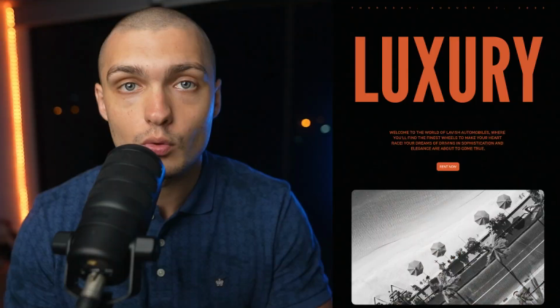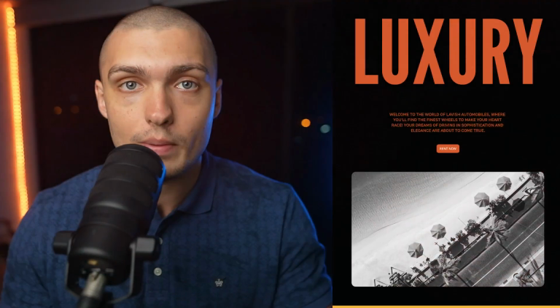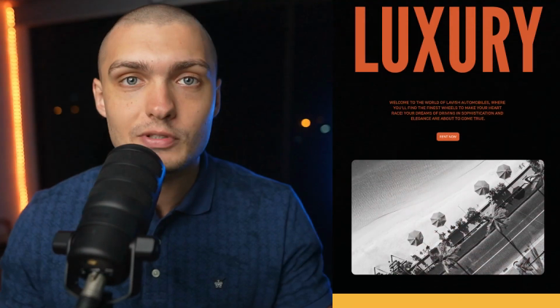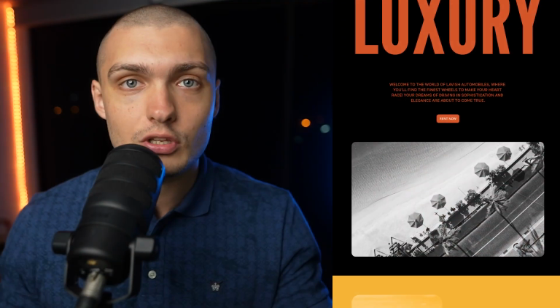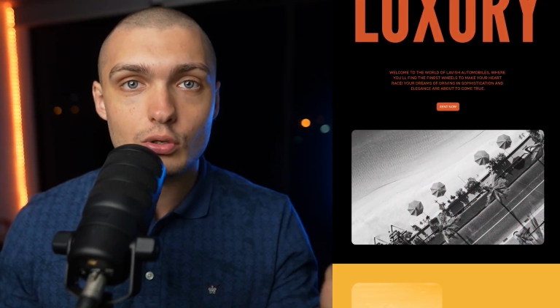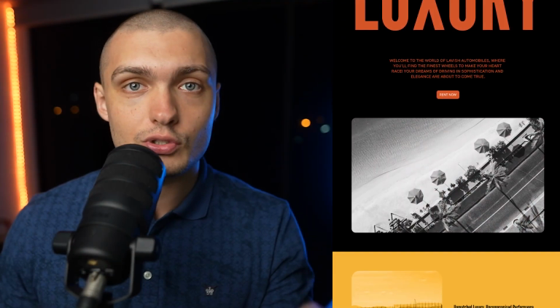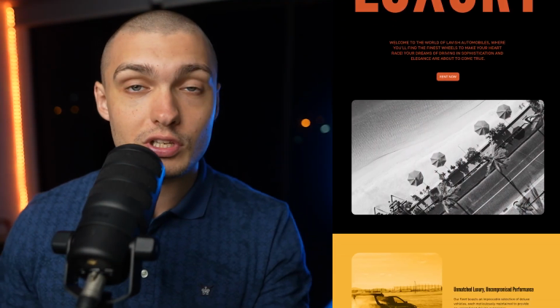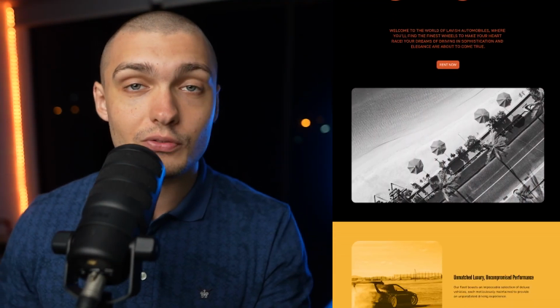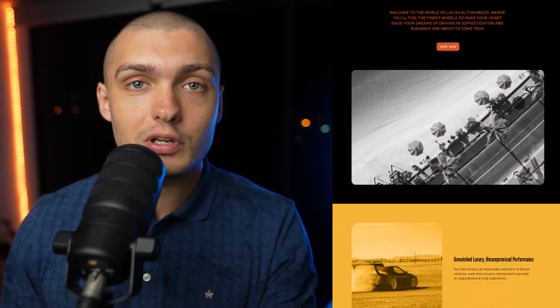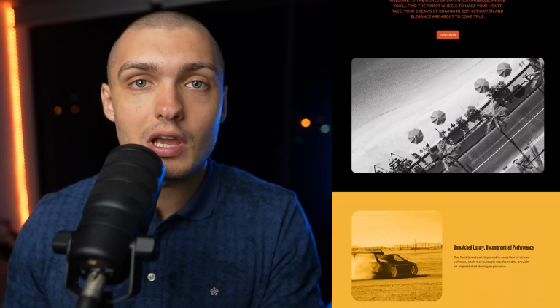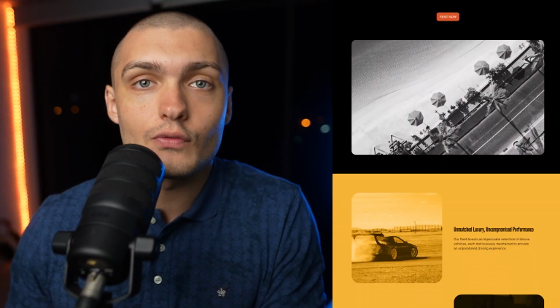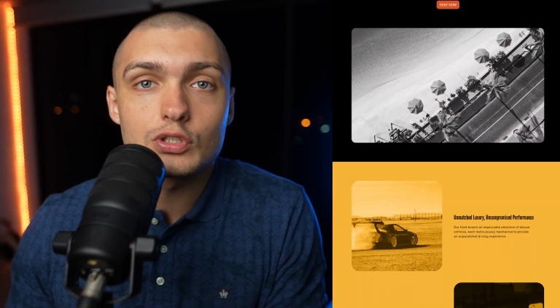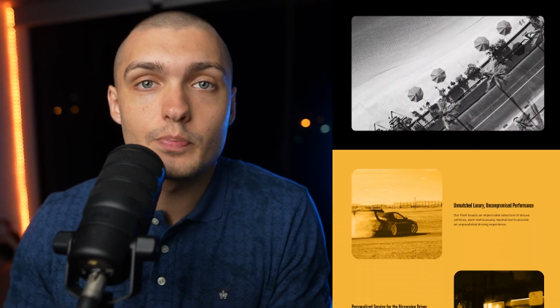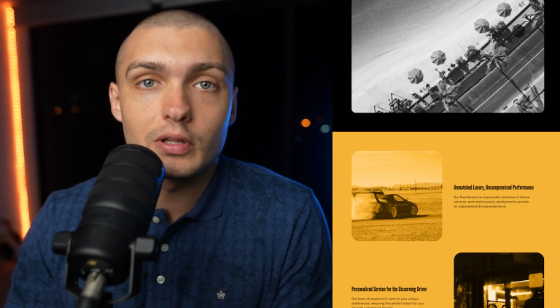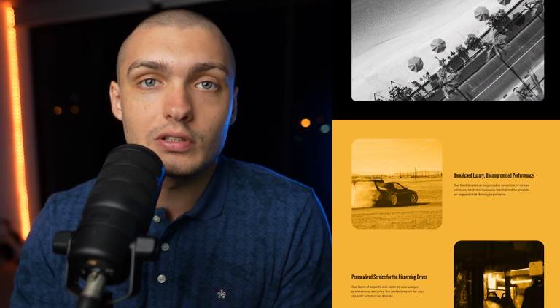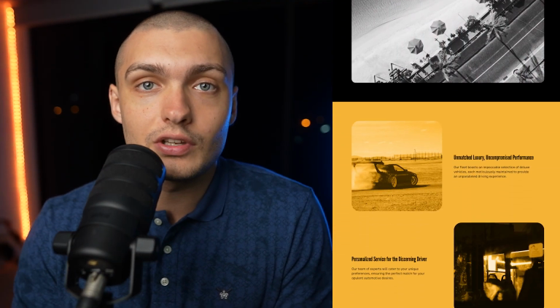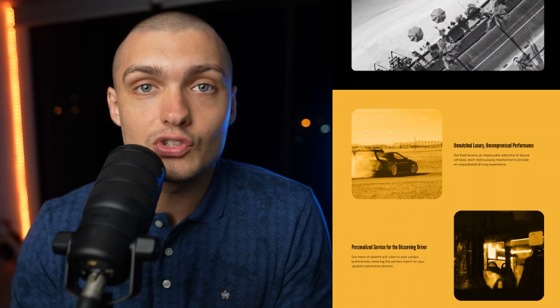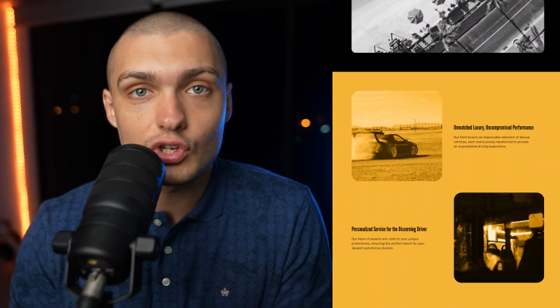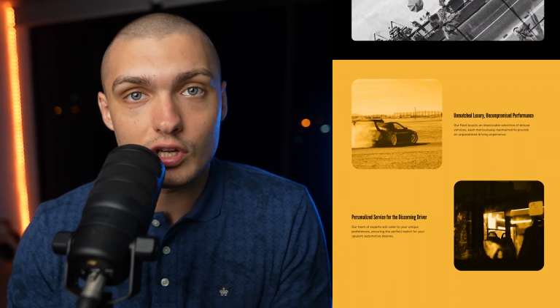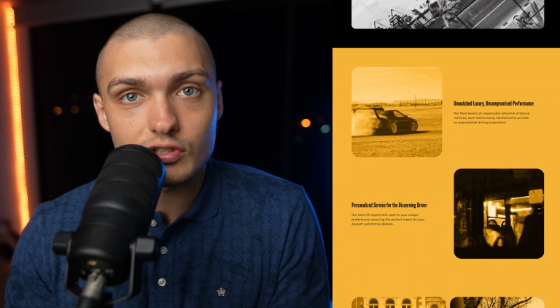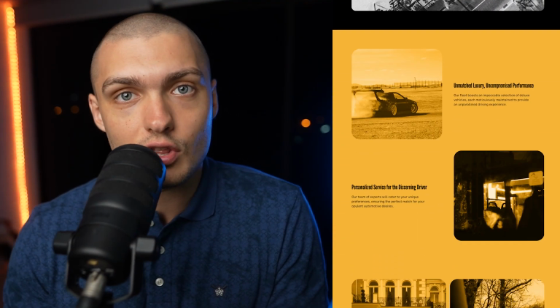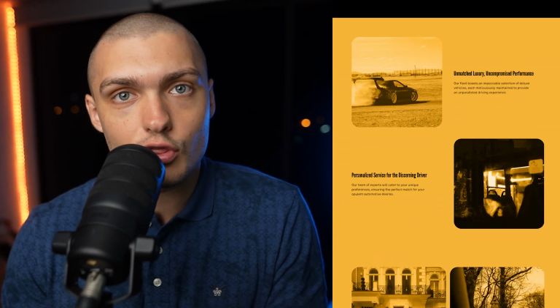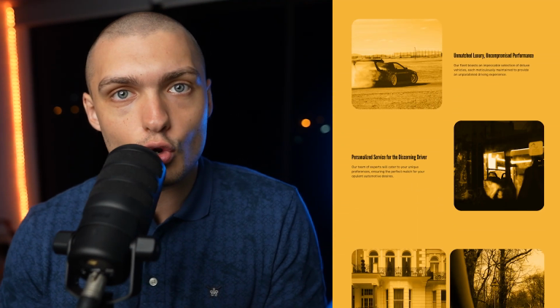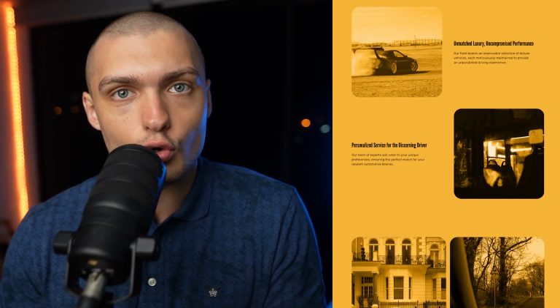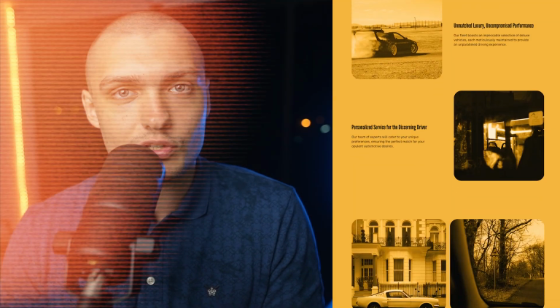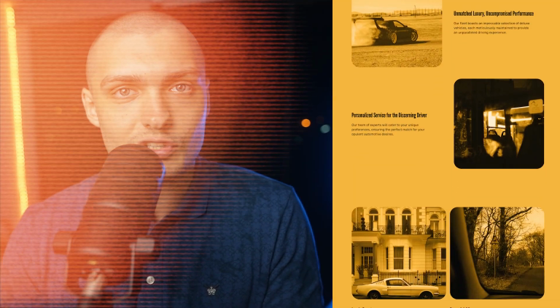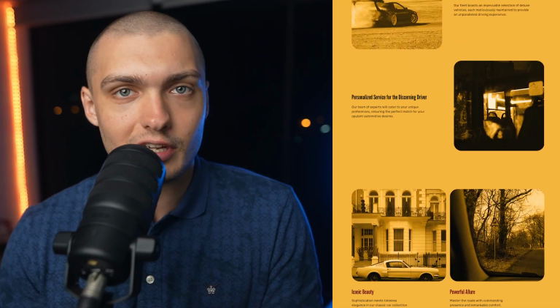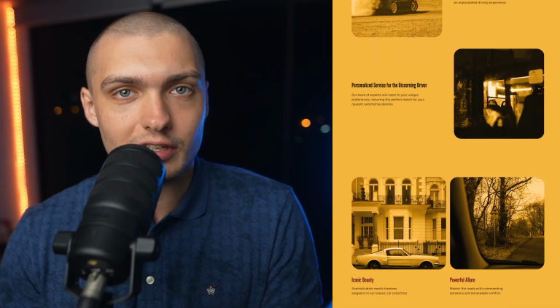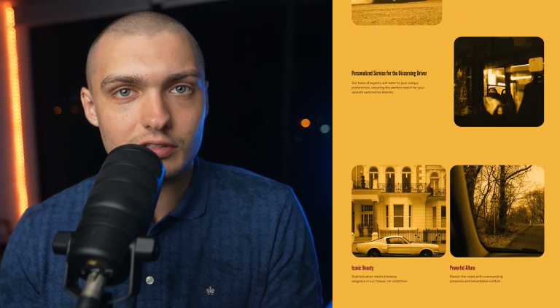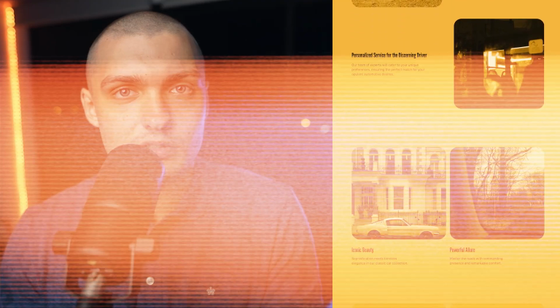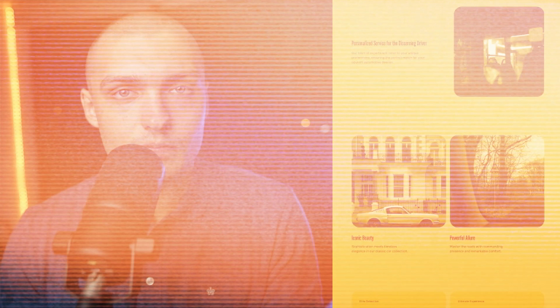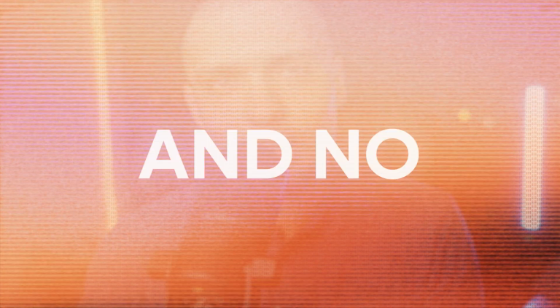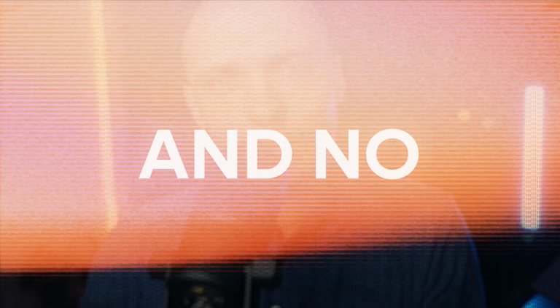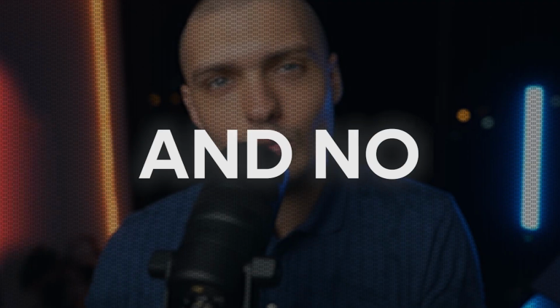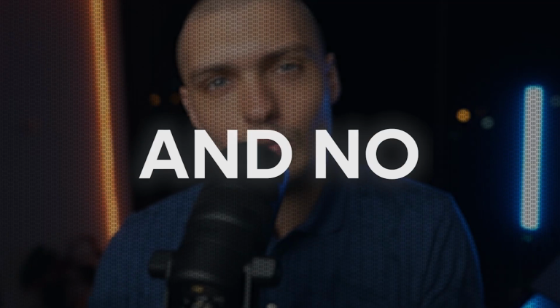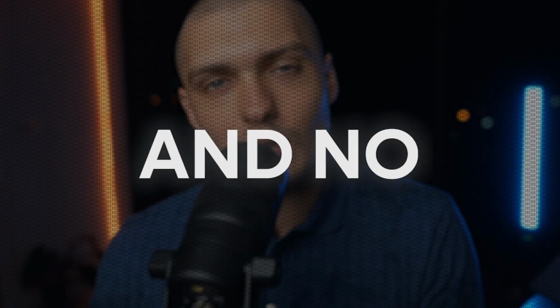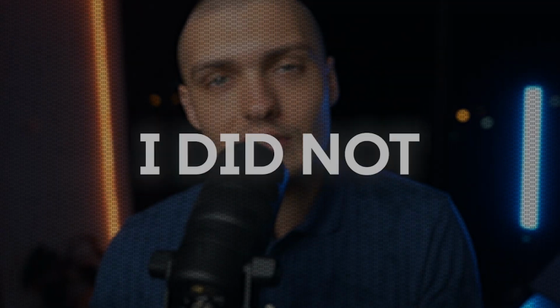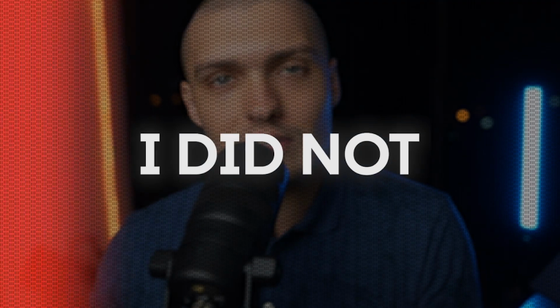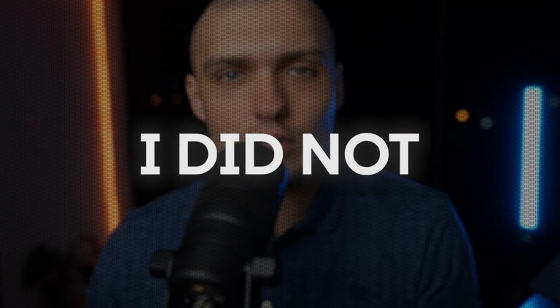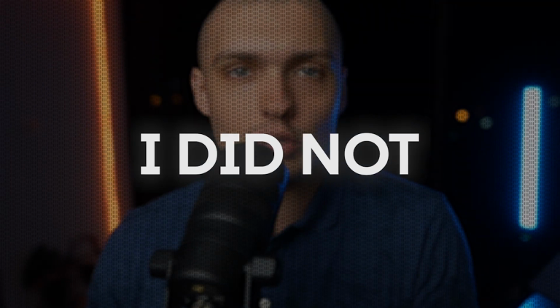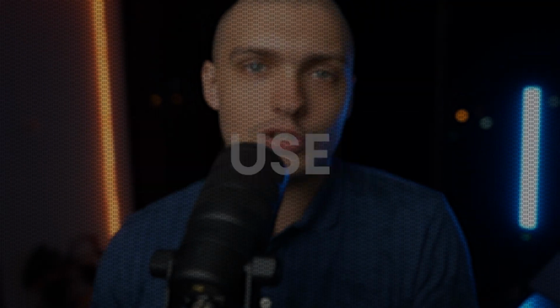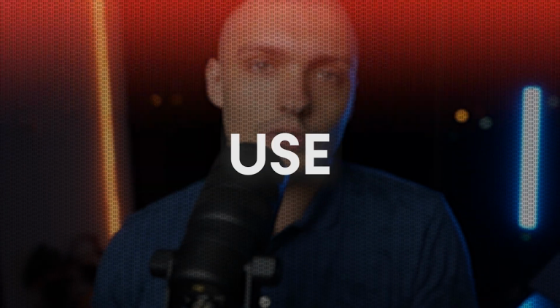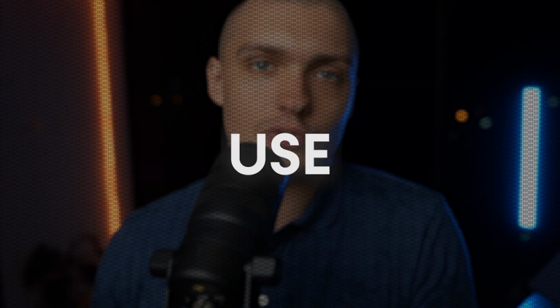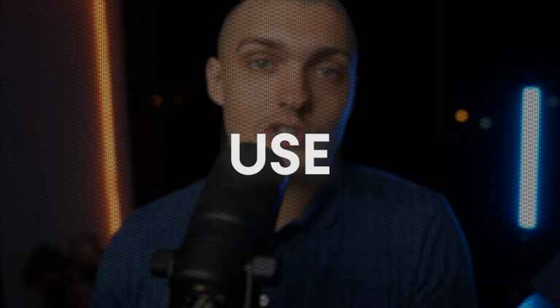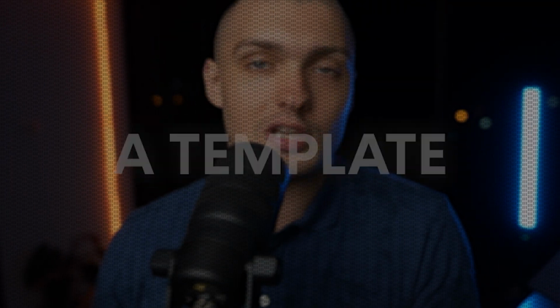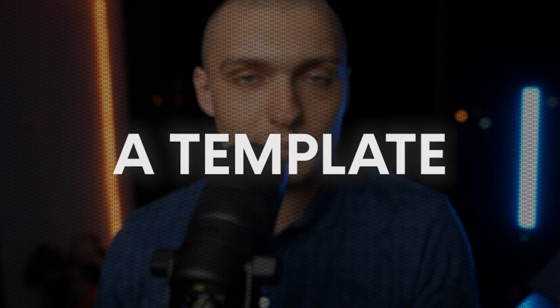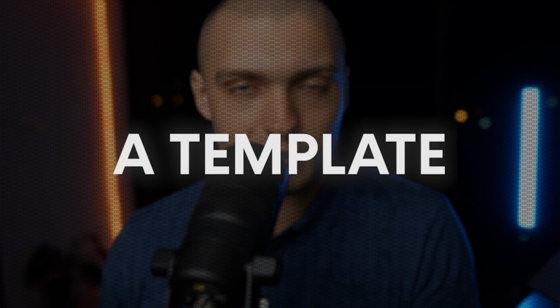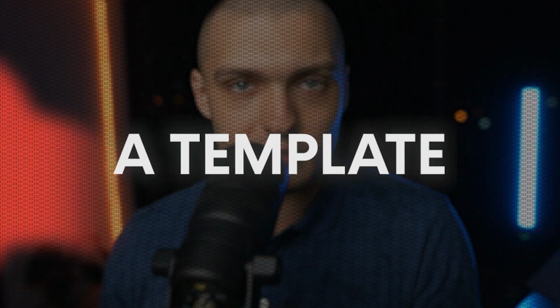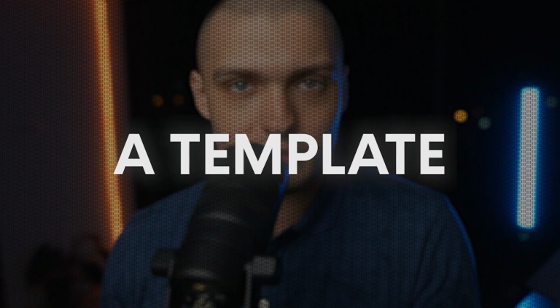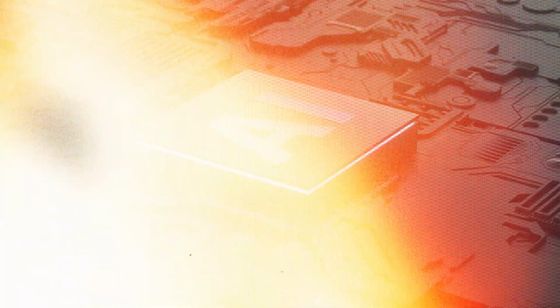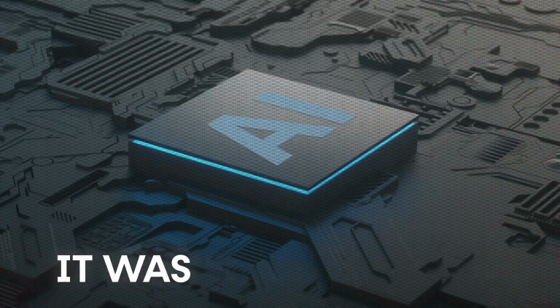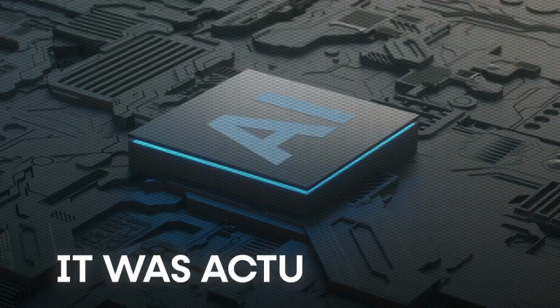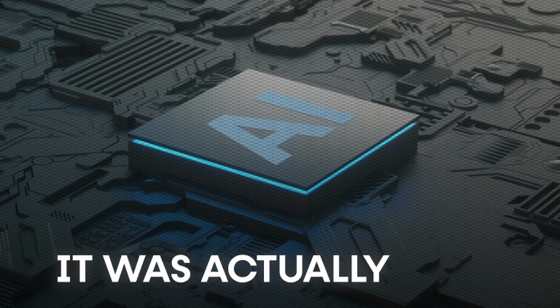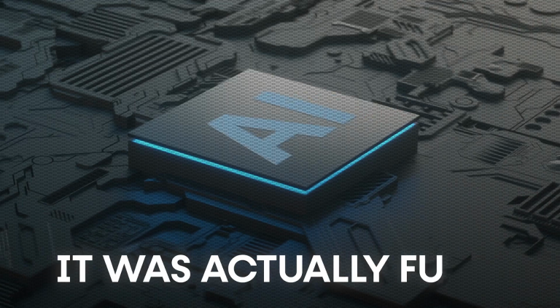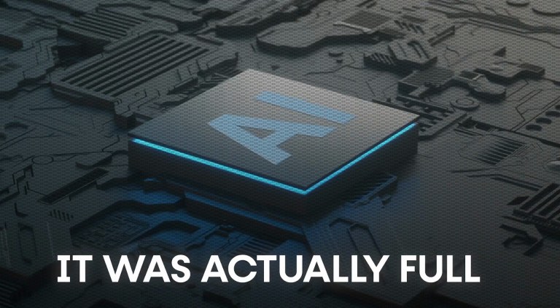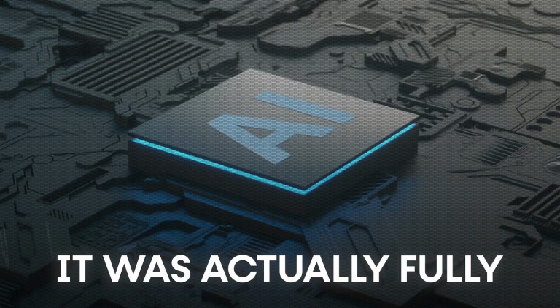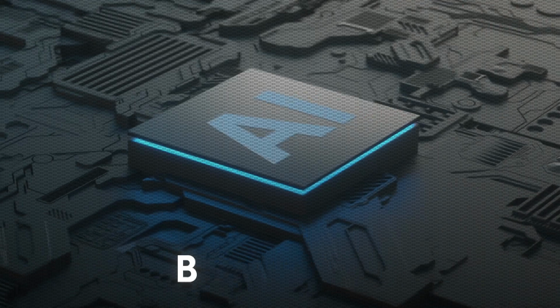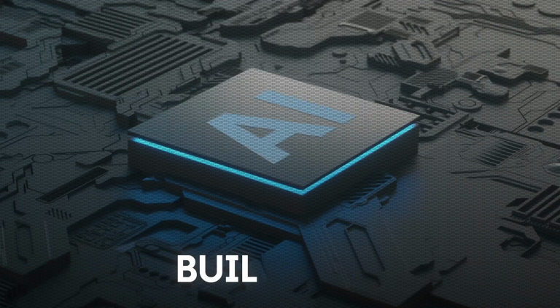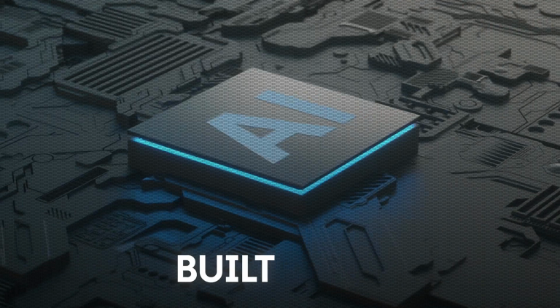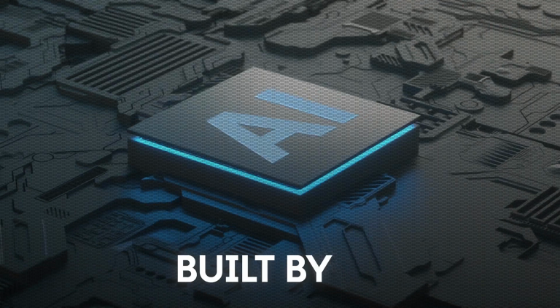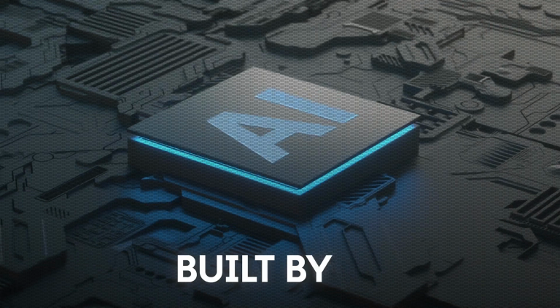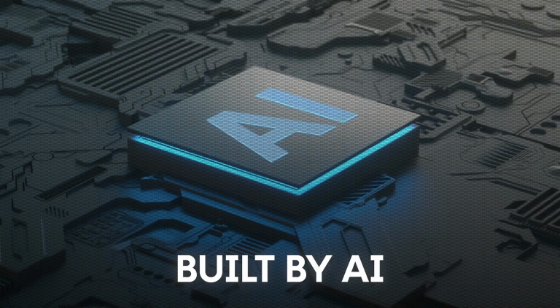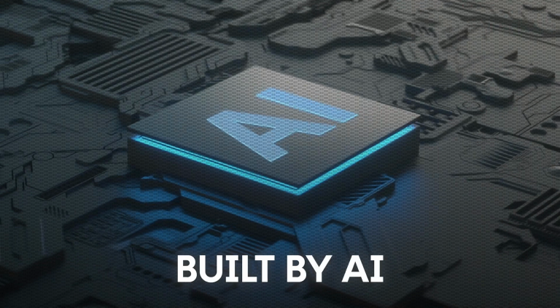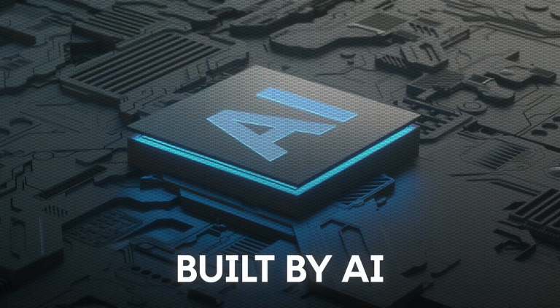The website you're seeing right now was built in just 30 seconds. And no, I did not use a template. It was actually fully built by AI.